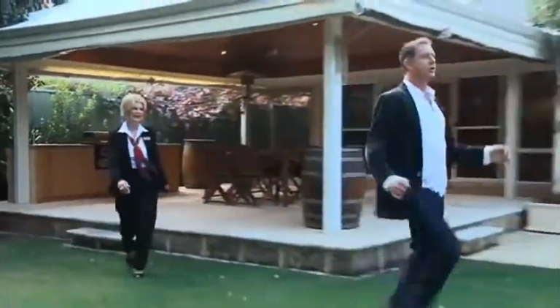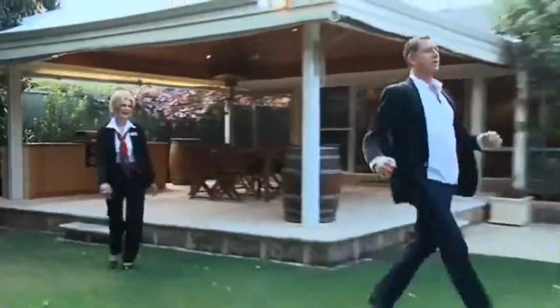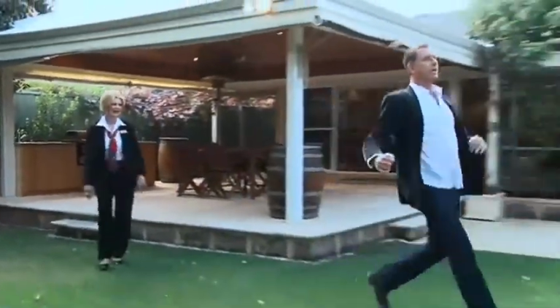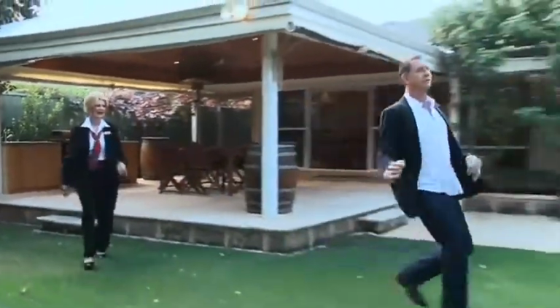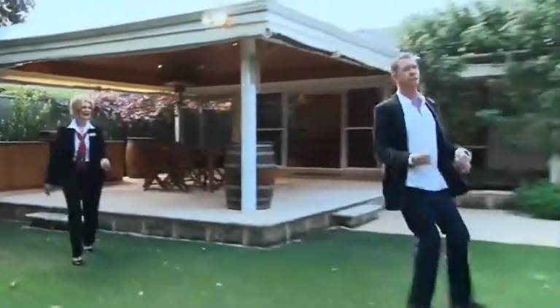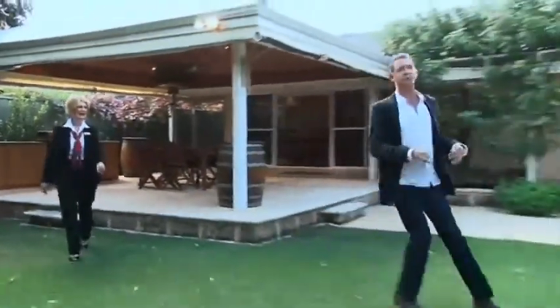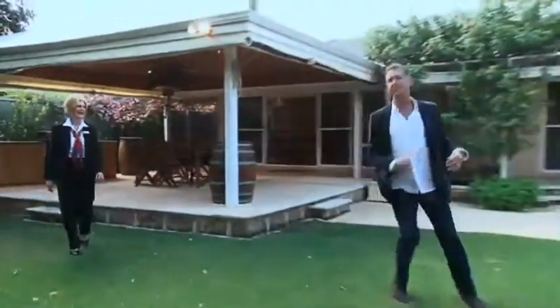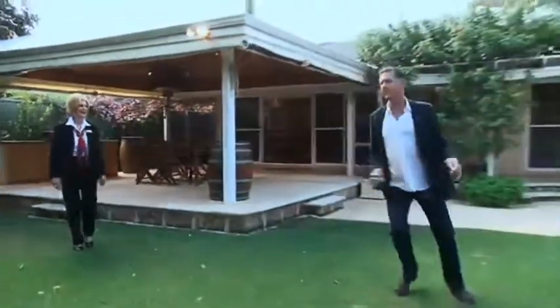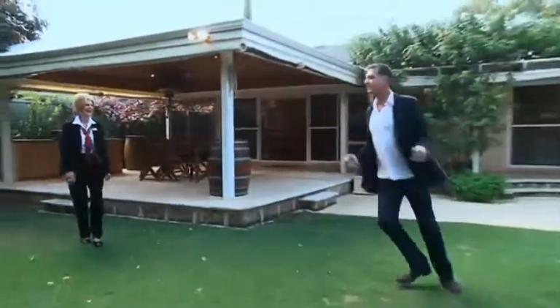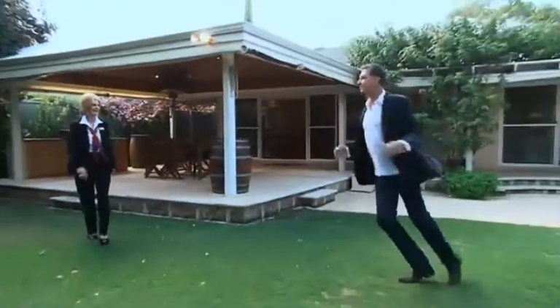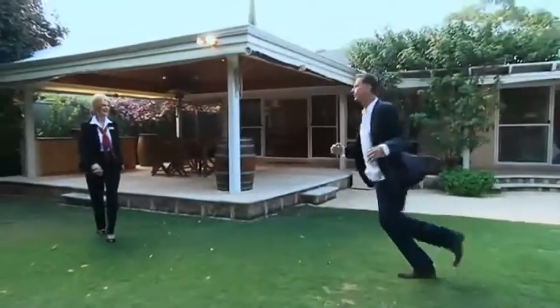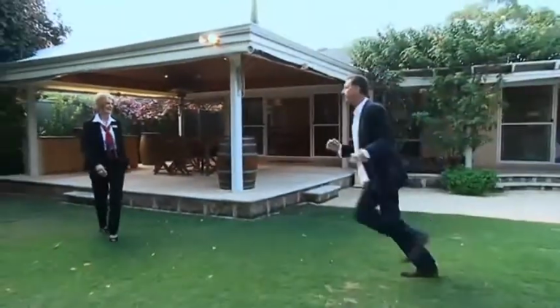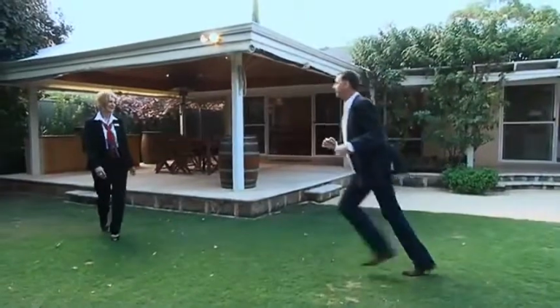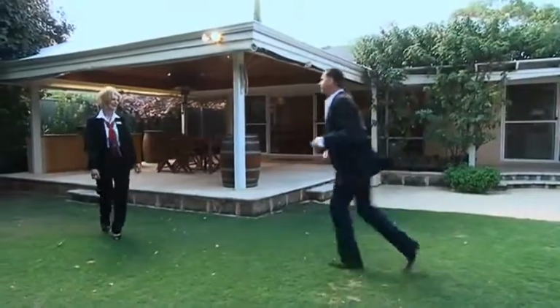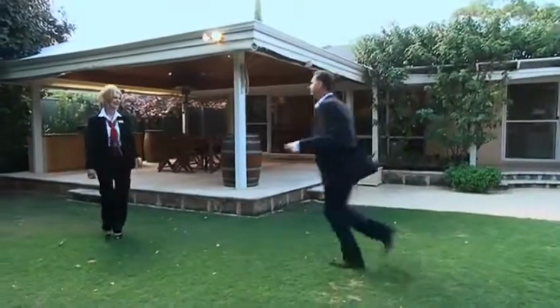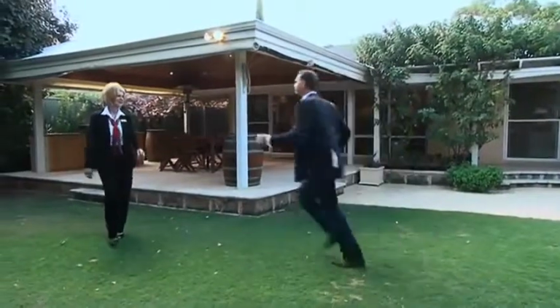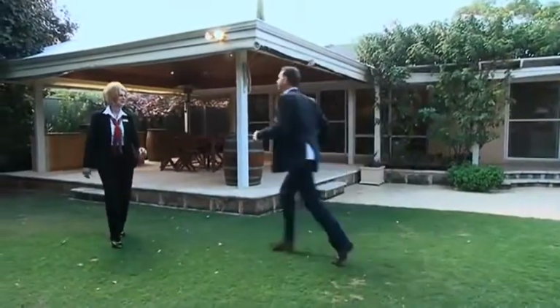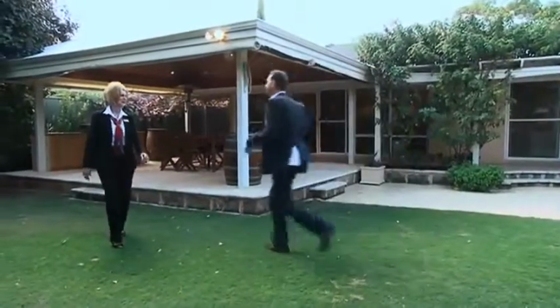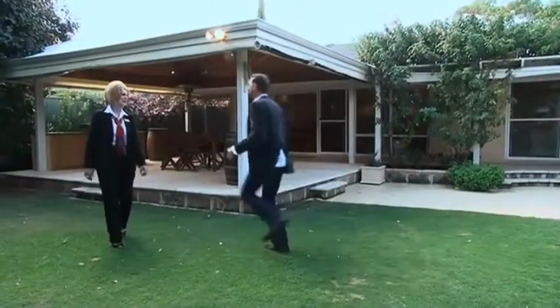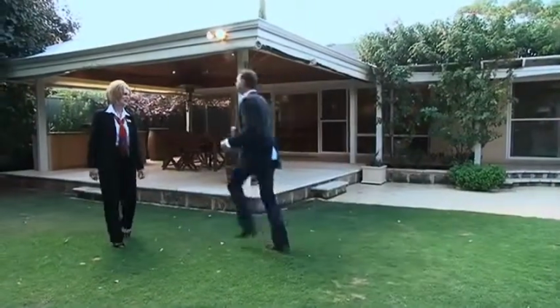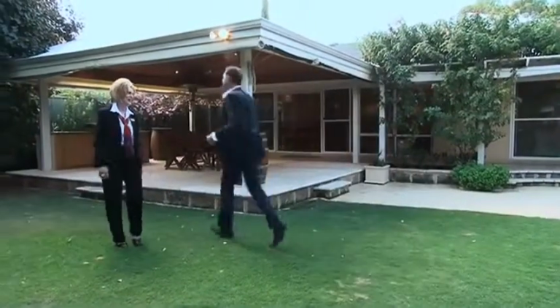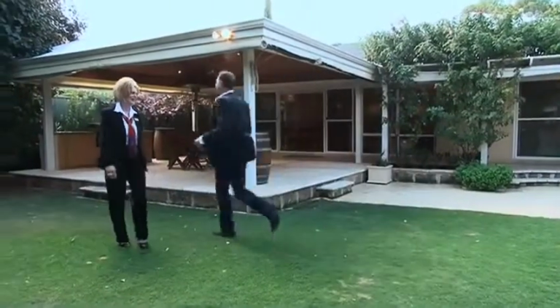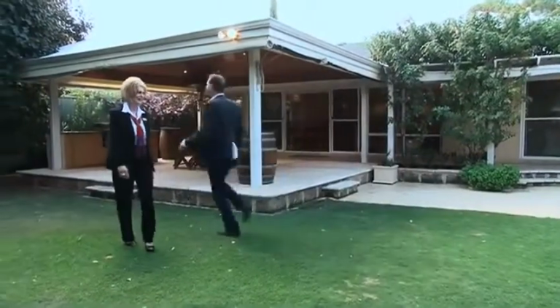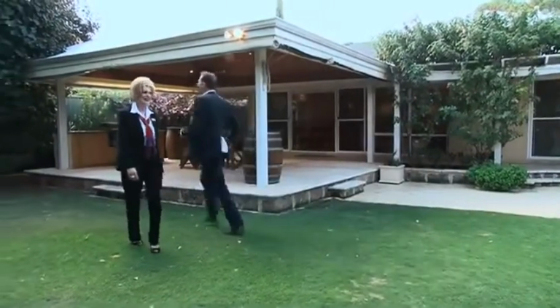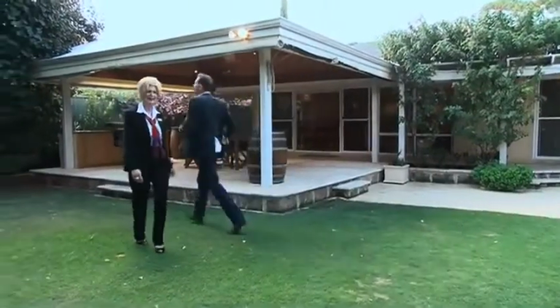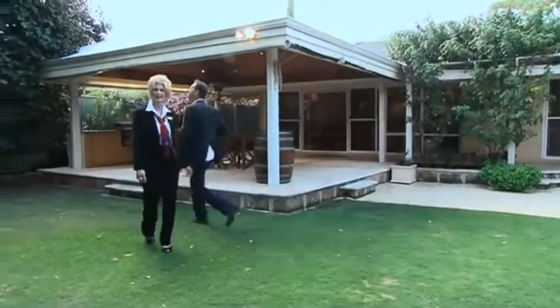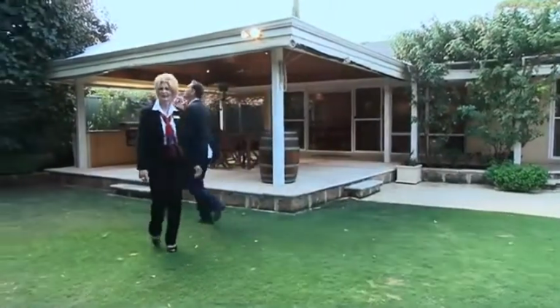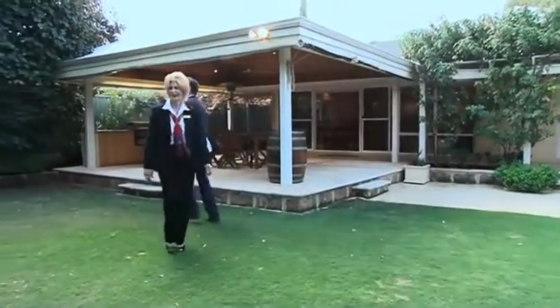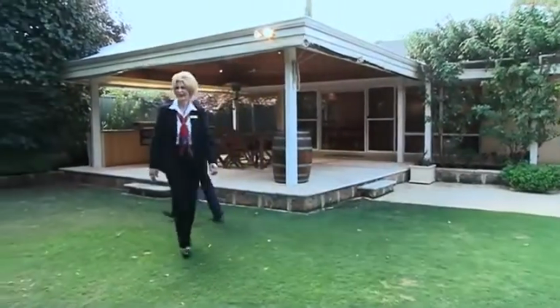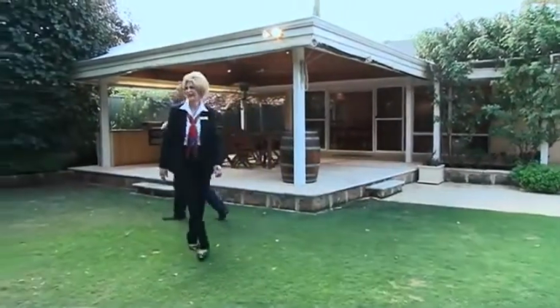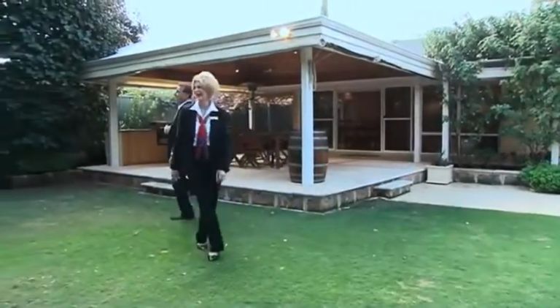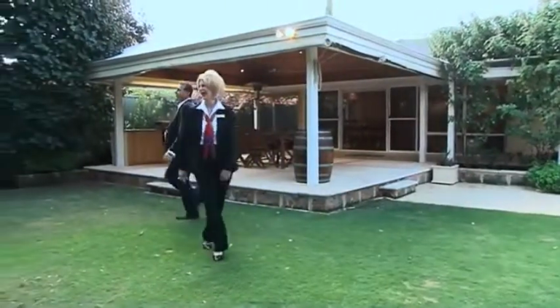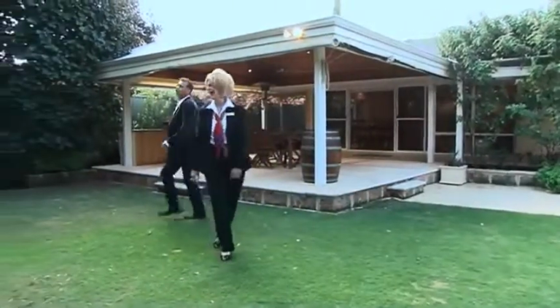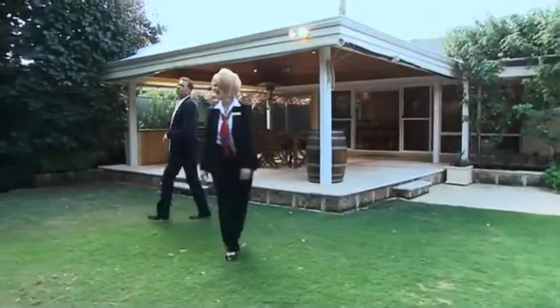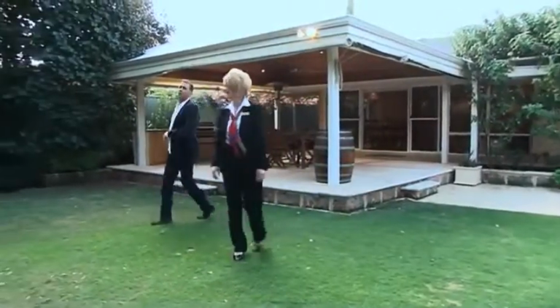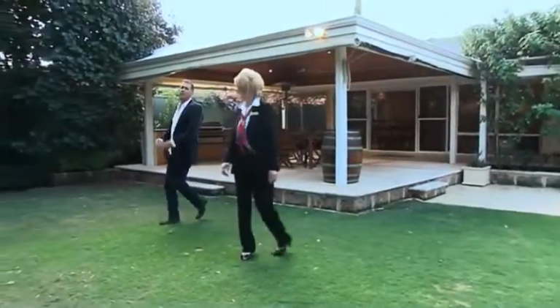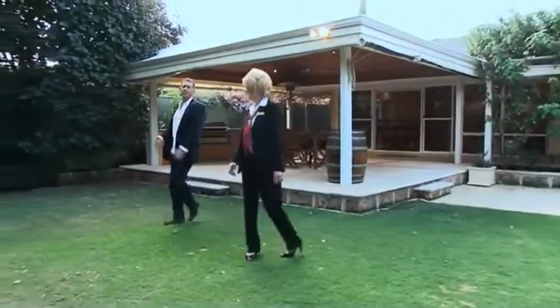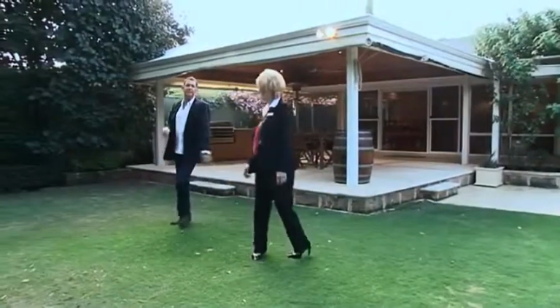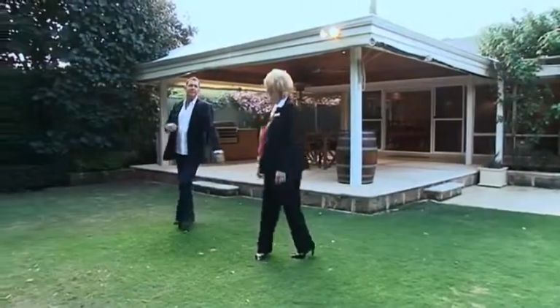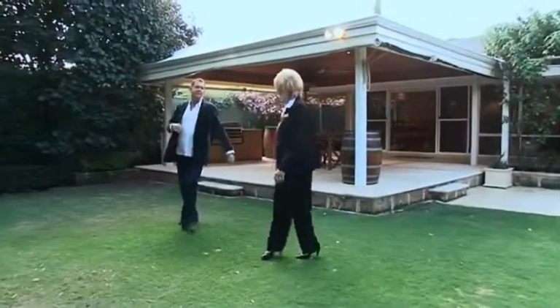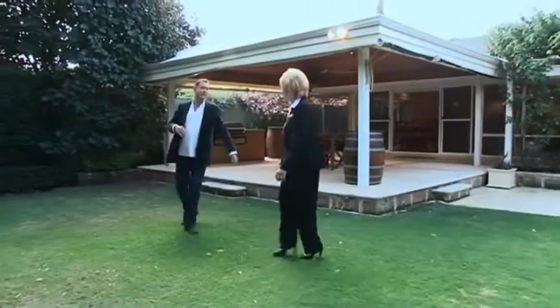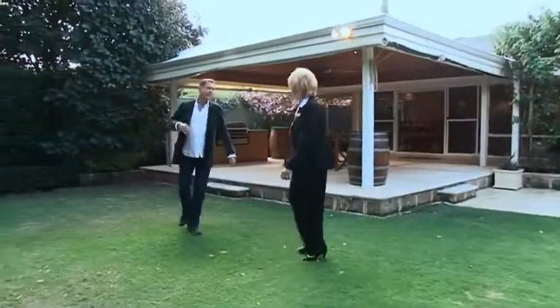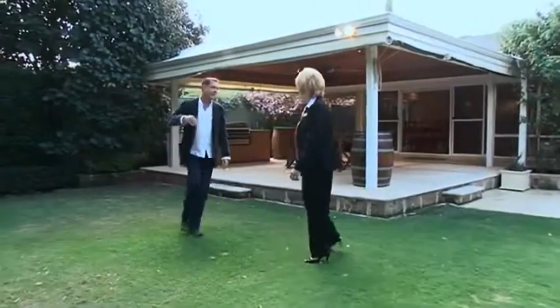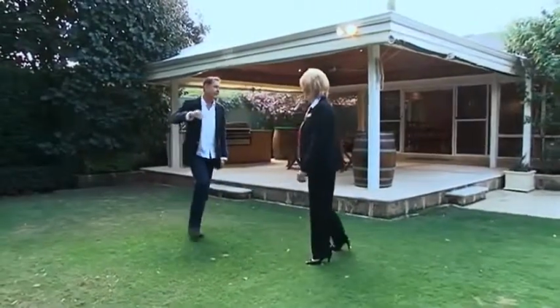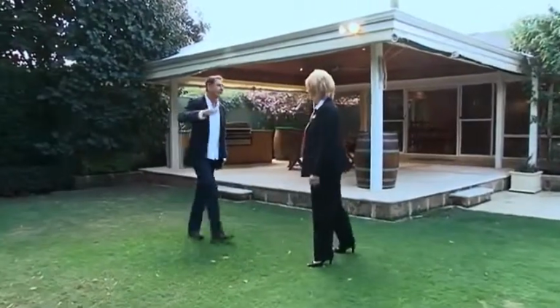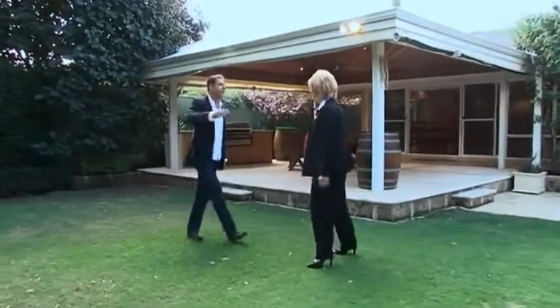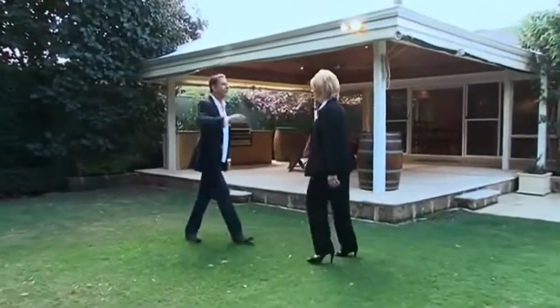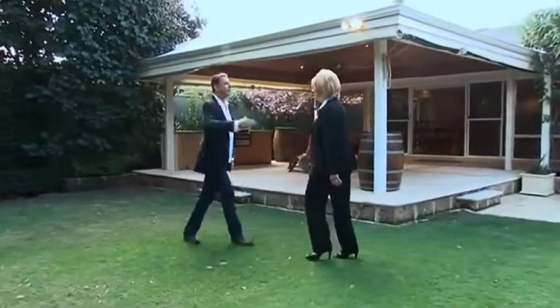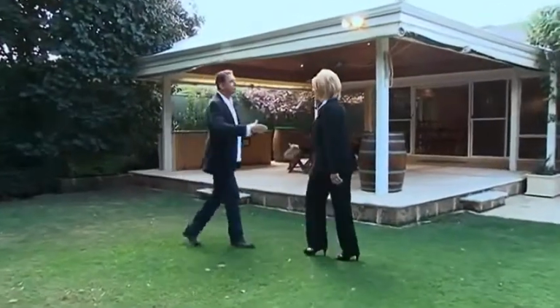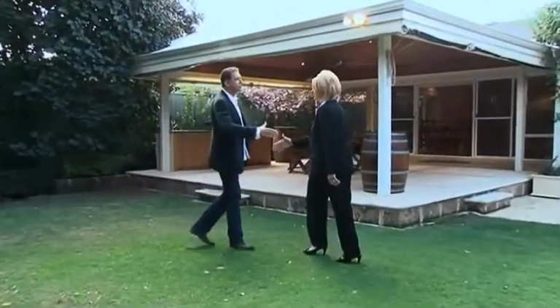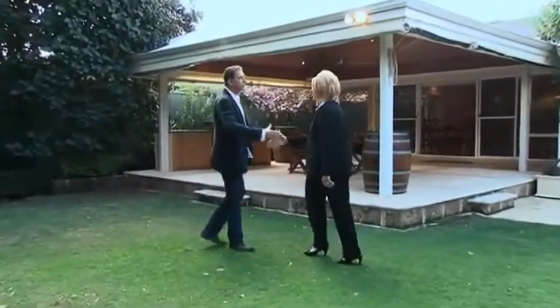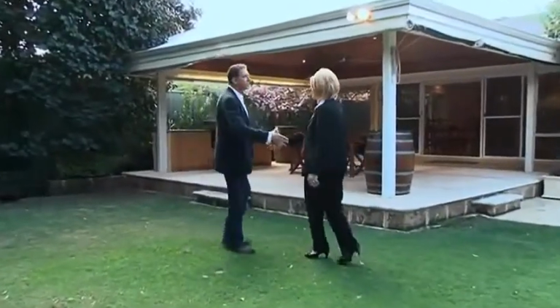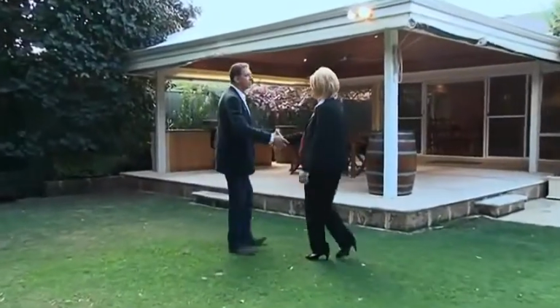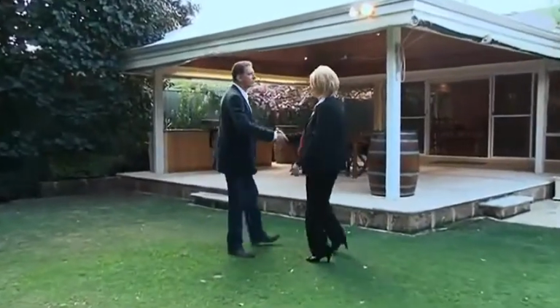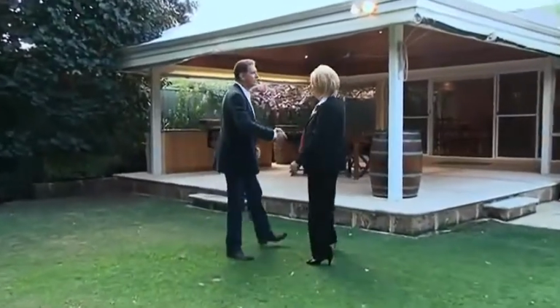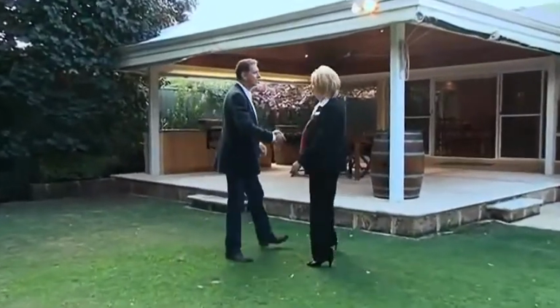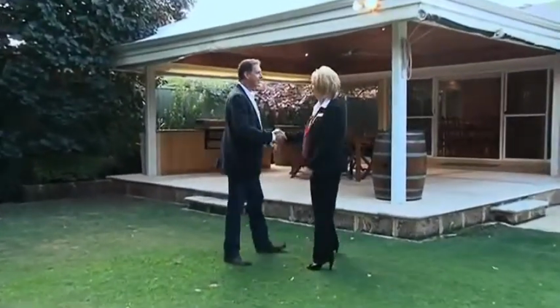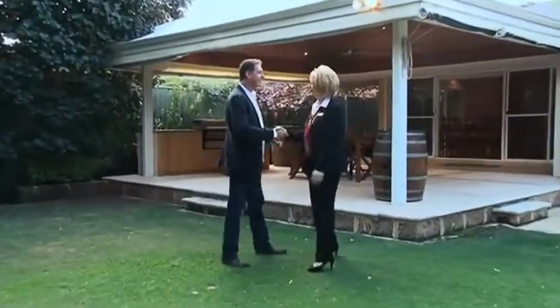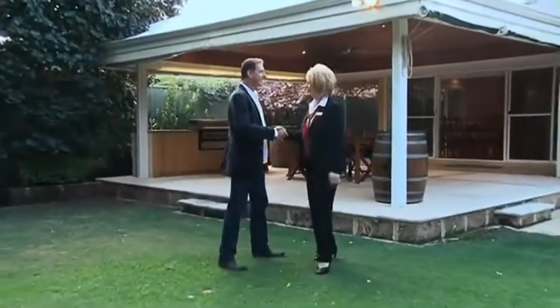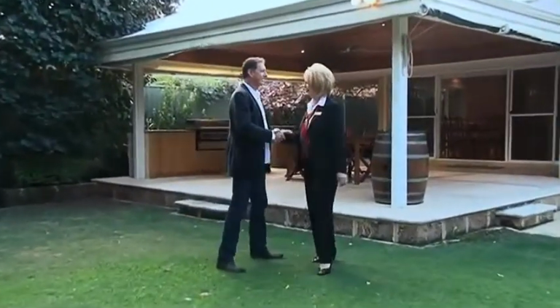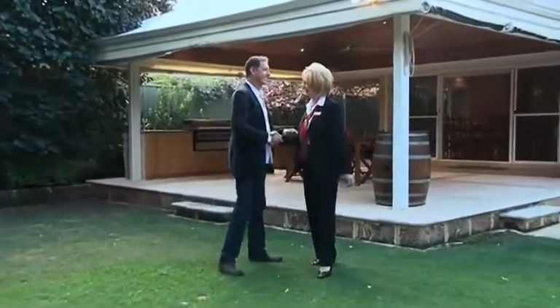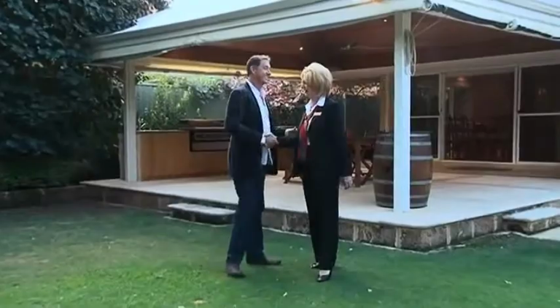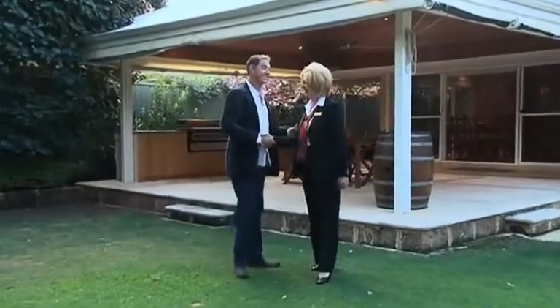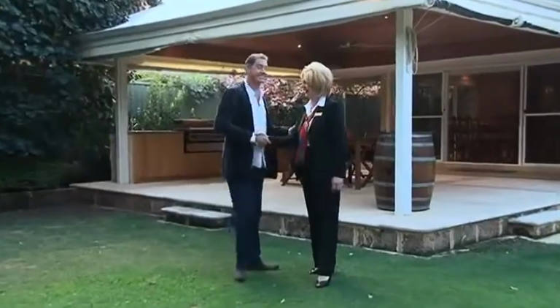Jog it out if you want. Denise, jog it out. She'll be right. Denise, thank you so much — I can't keep up with you. I know you can't. A lot of people can't.